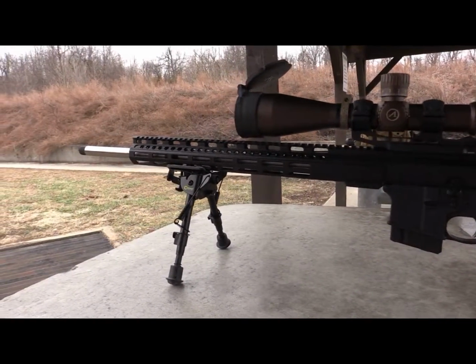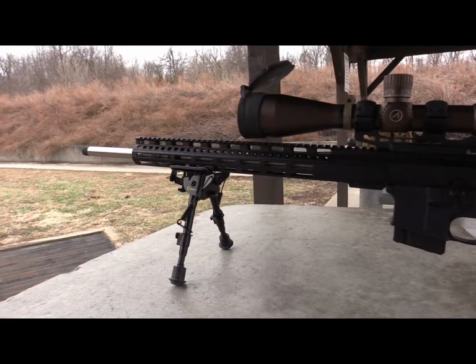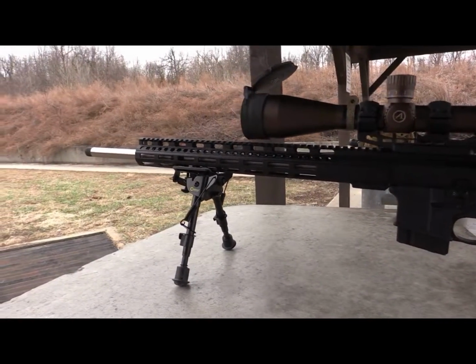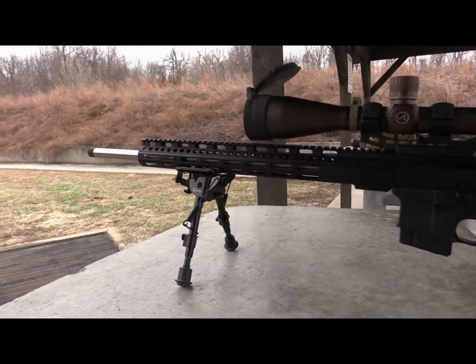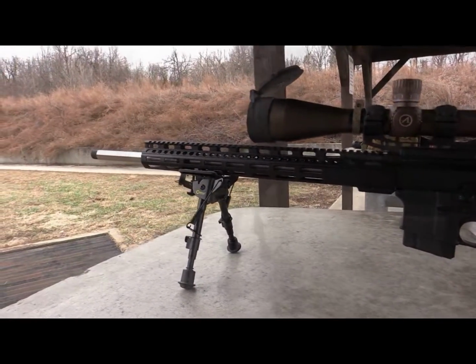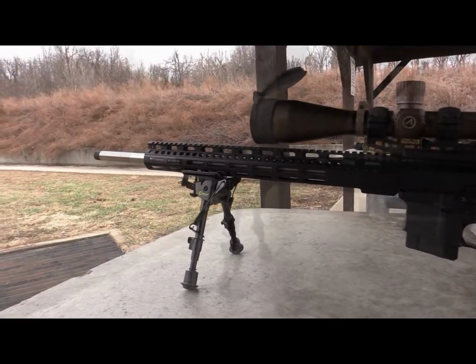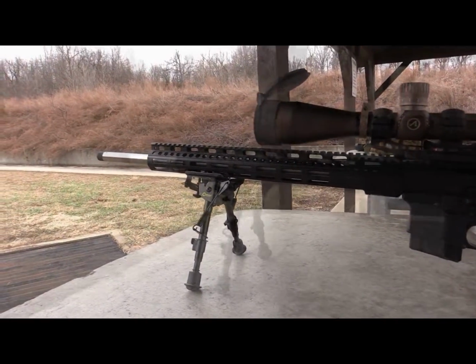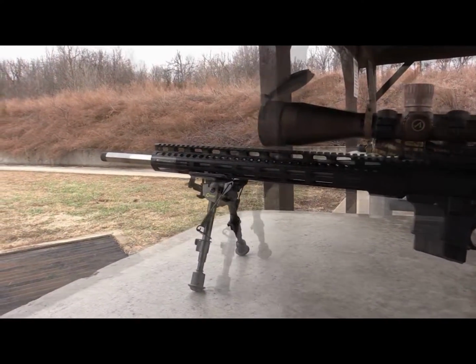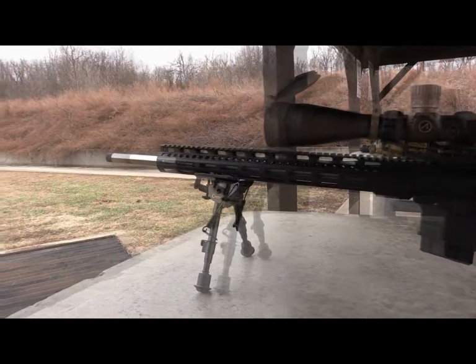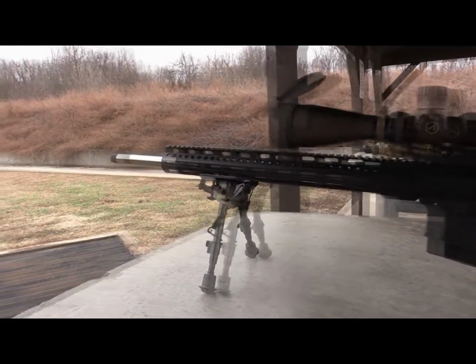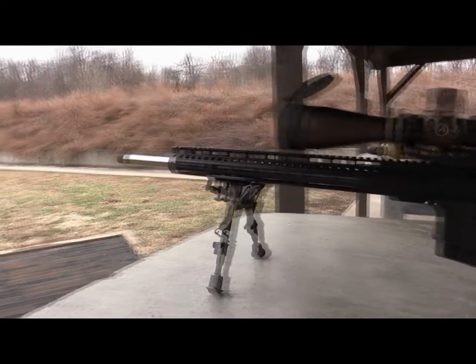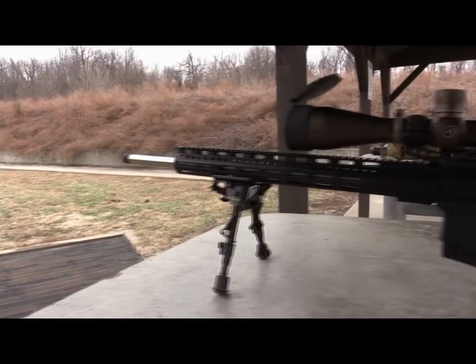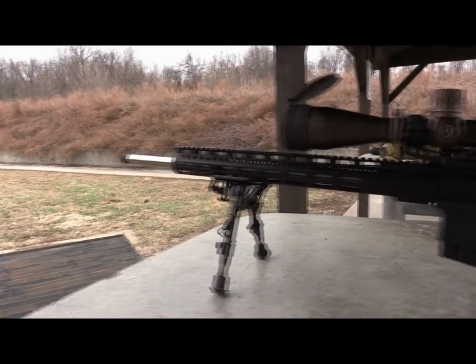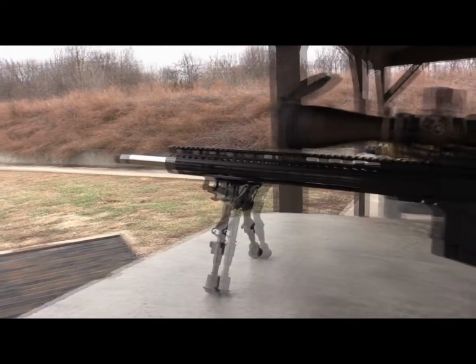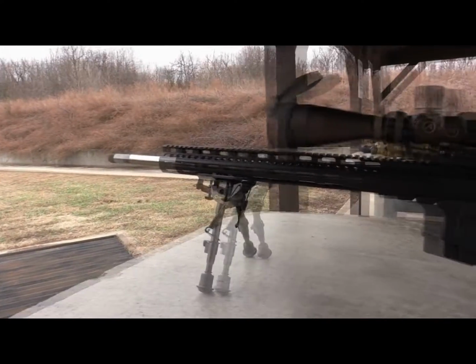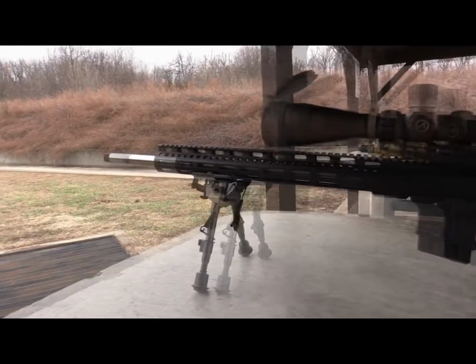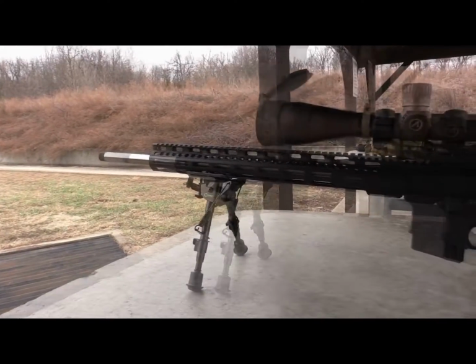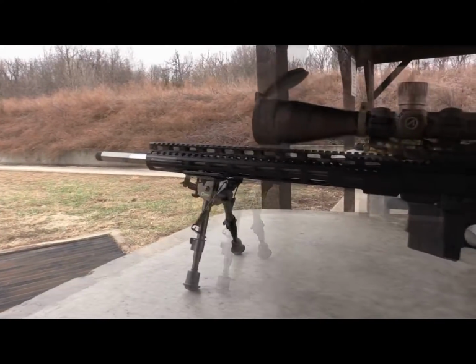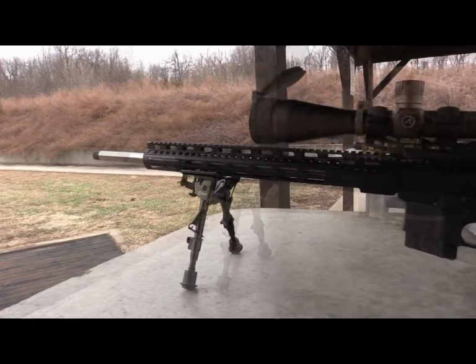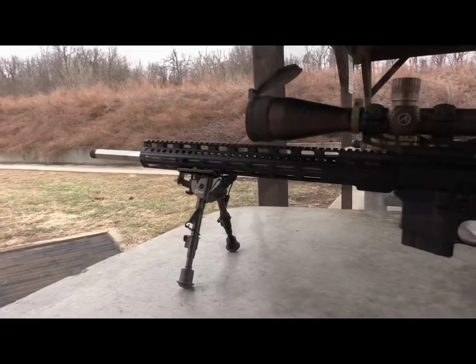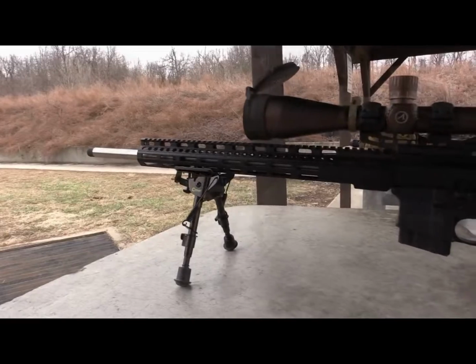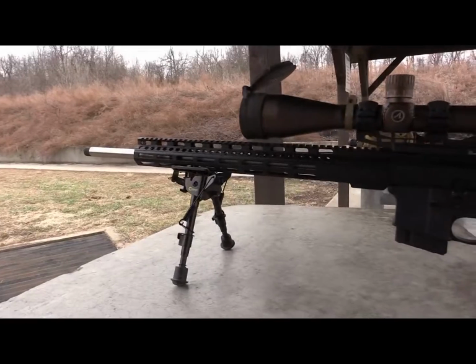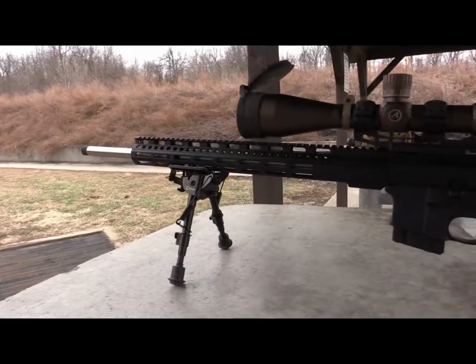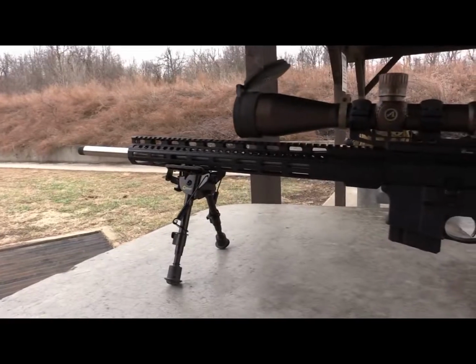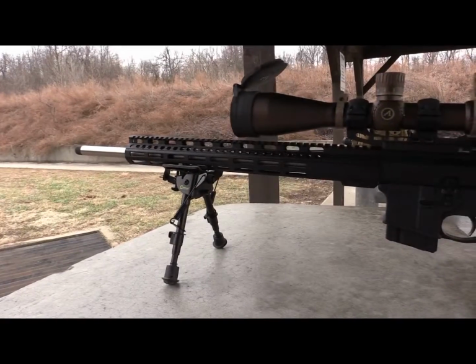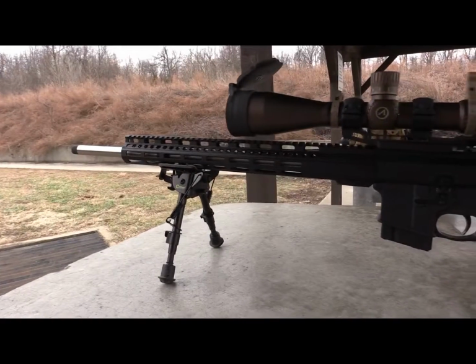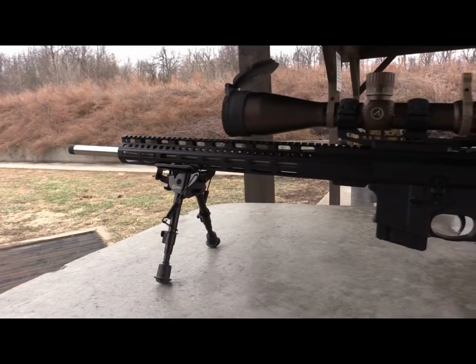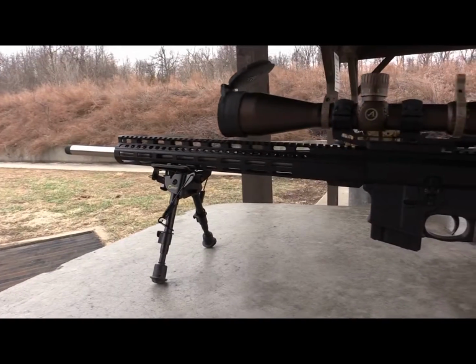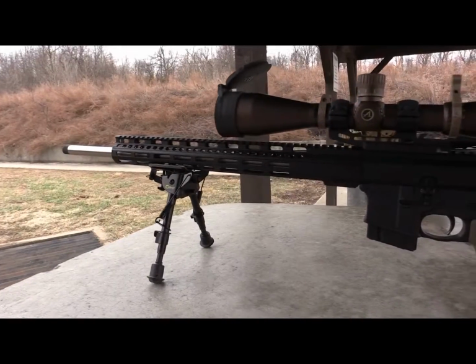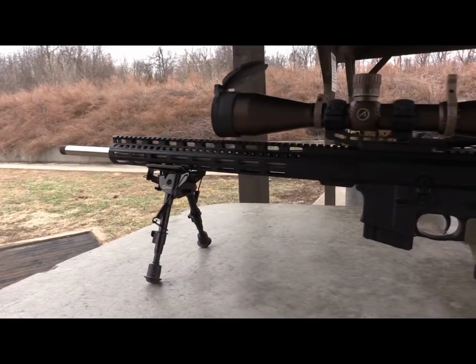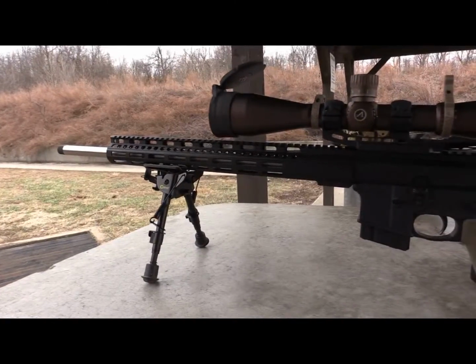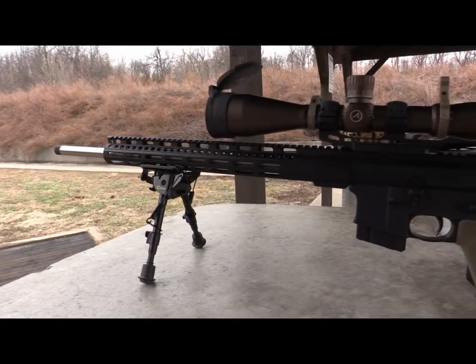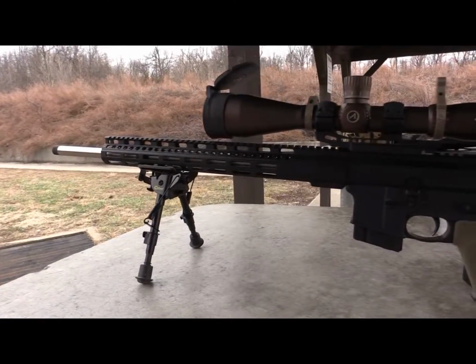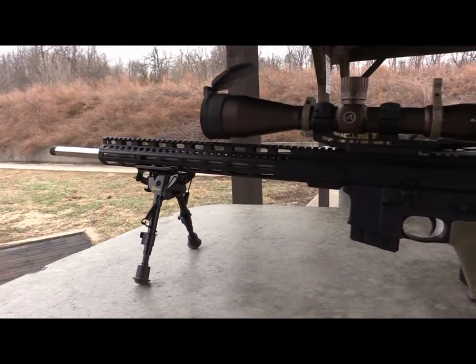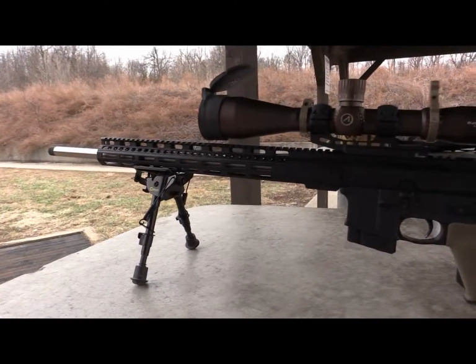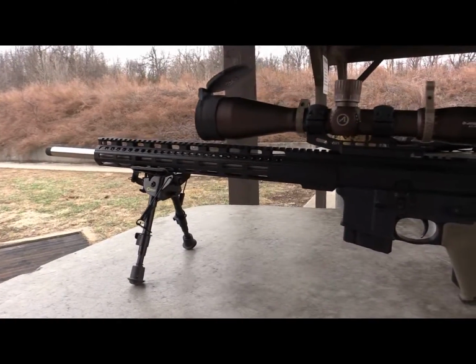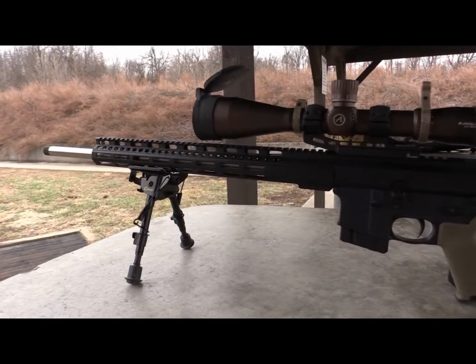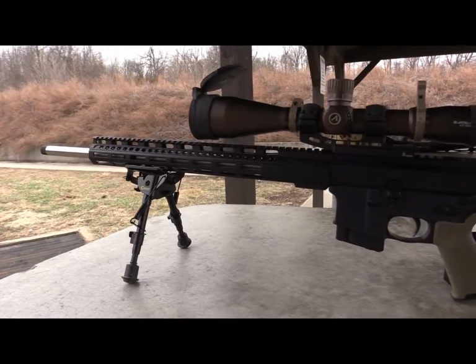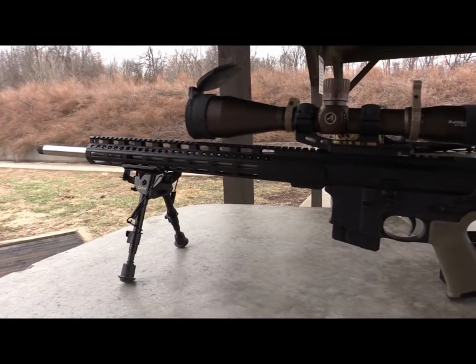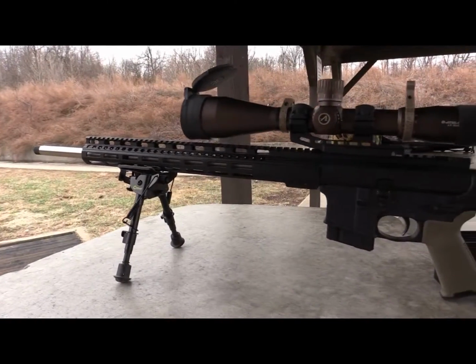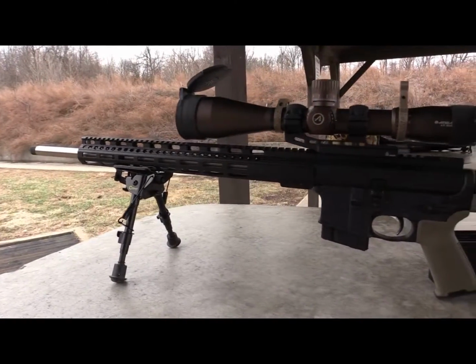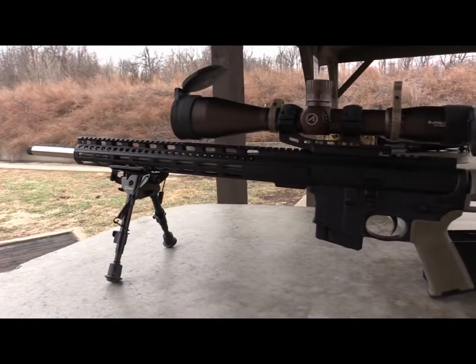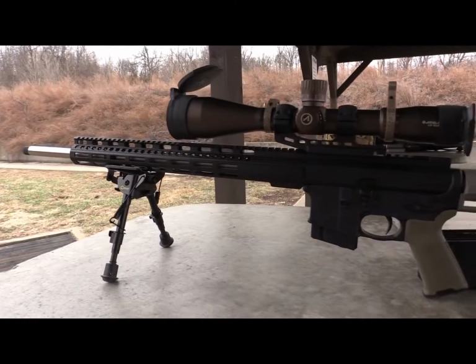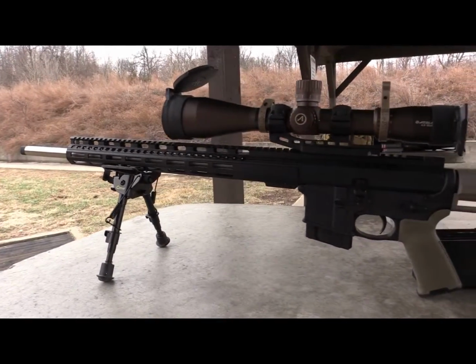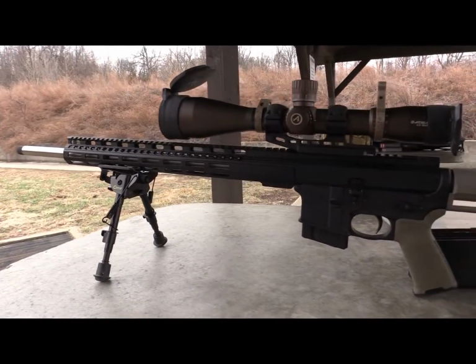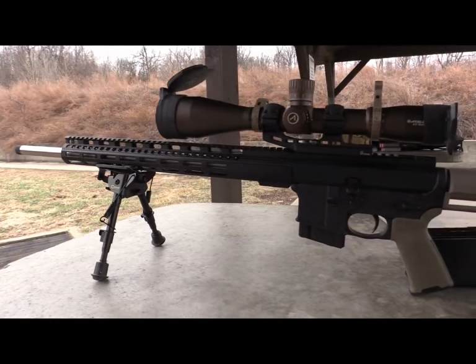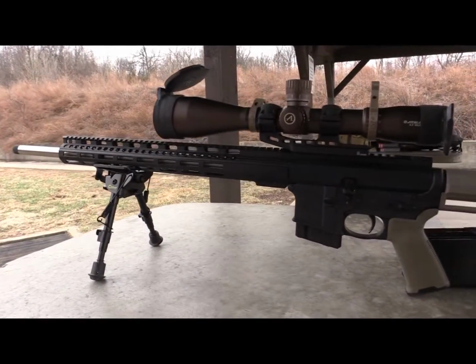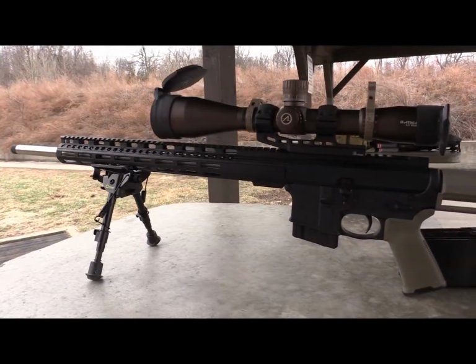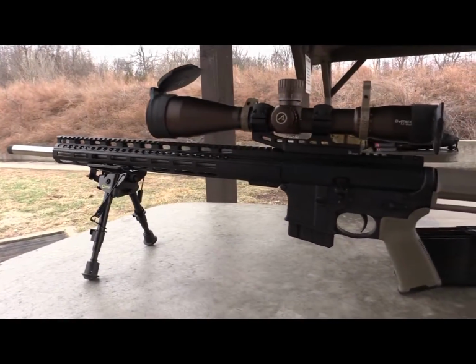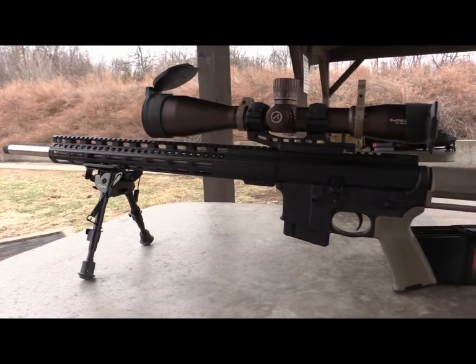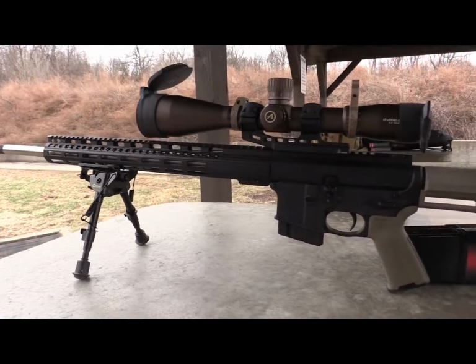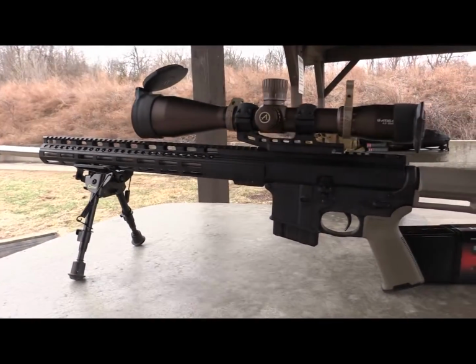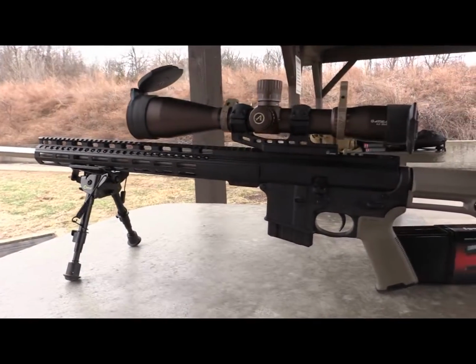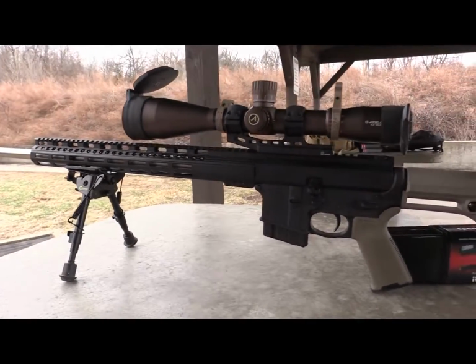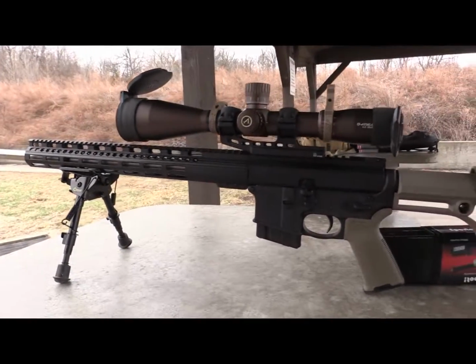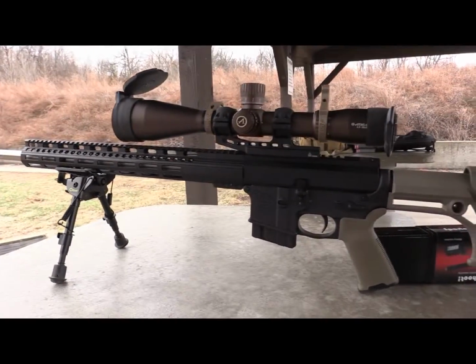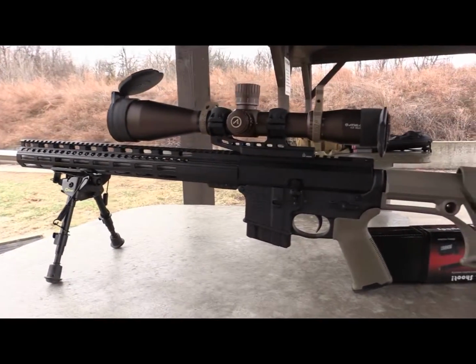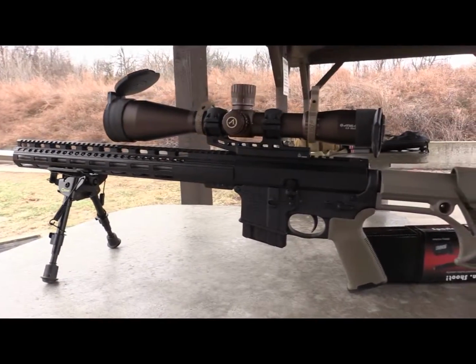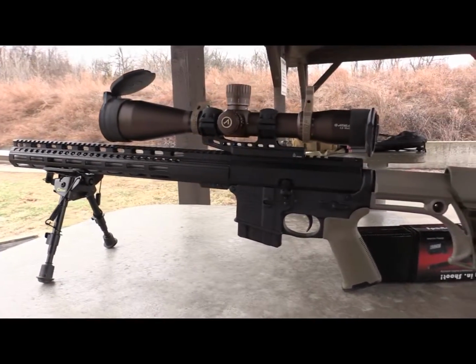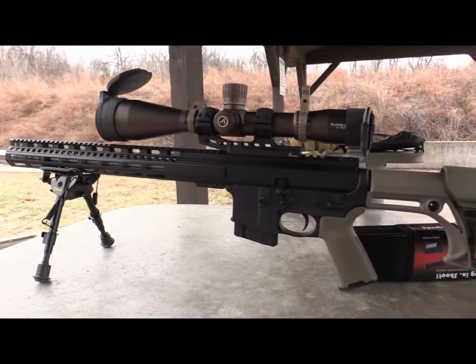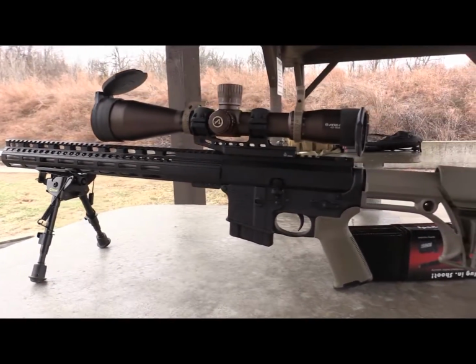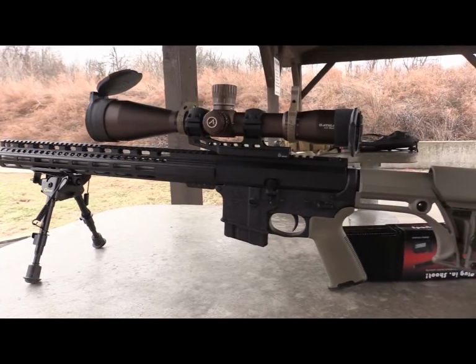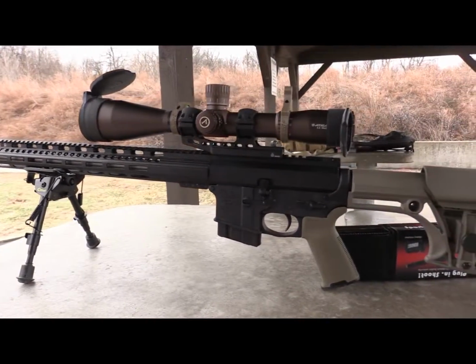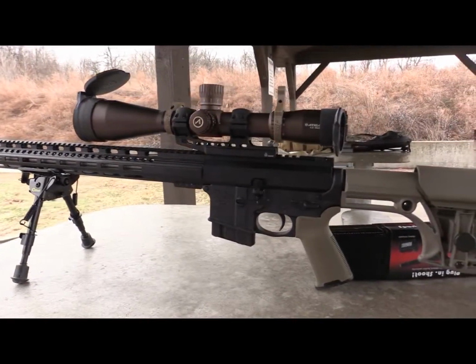Thanks for watching guys. If you have any more questions on the Athlon Ares ETR, just let me know and I'll help you out. Have a good one.